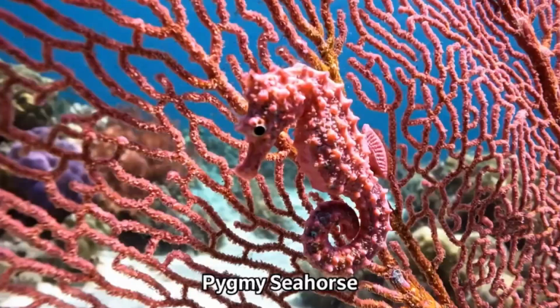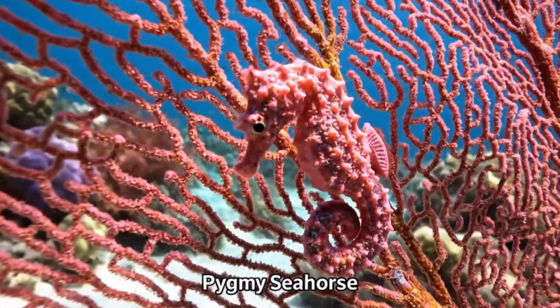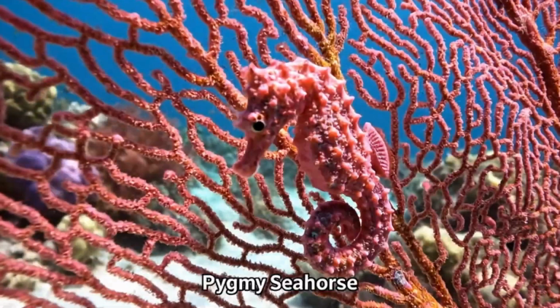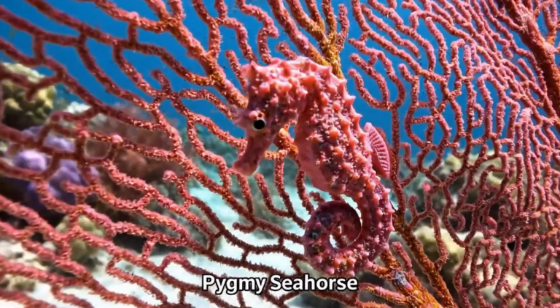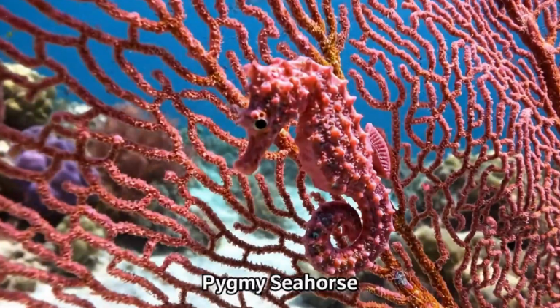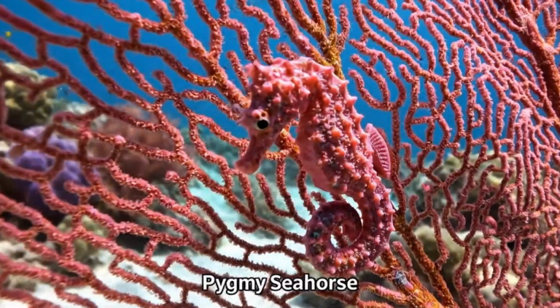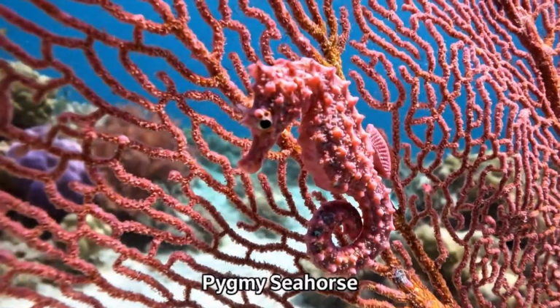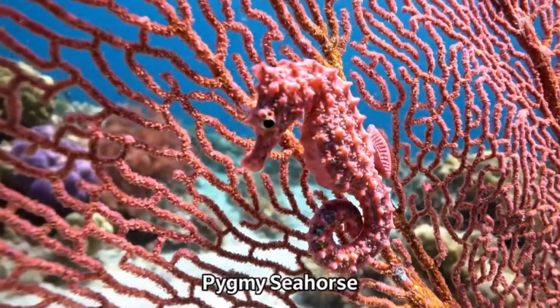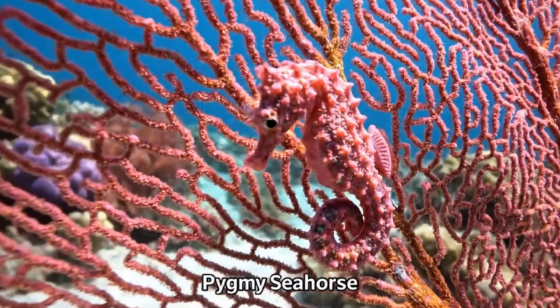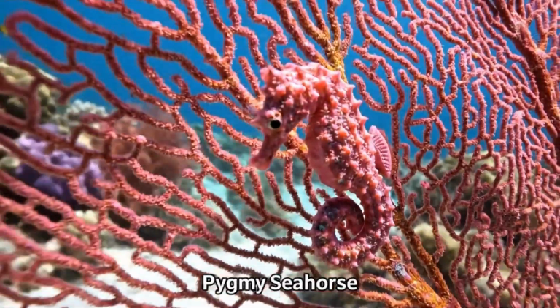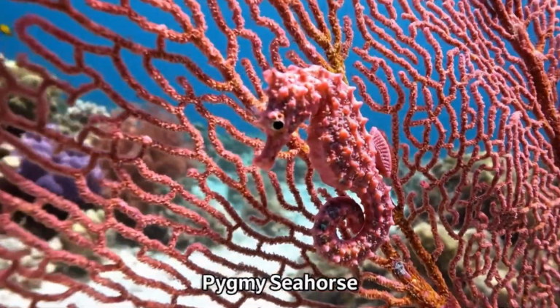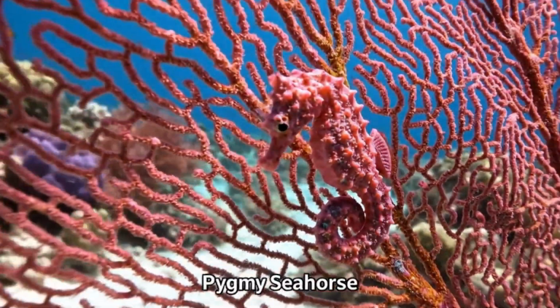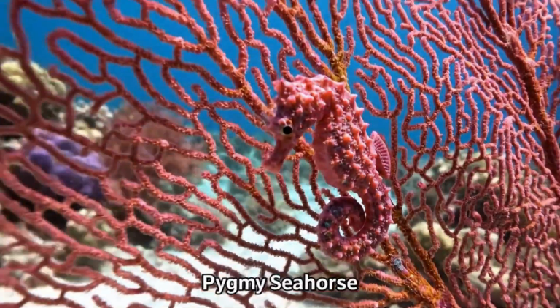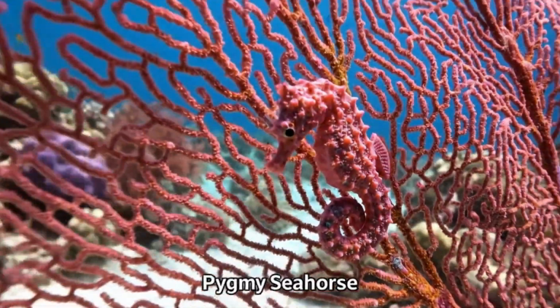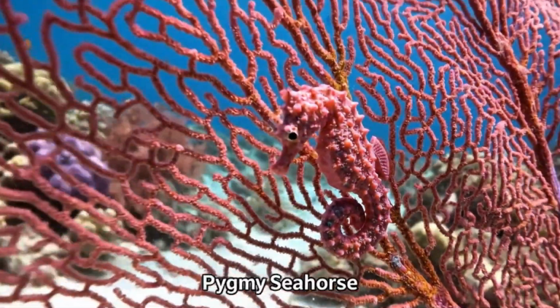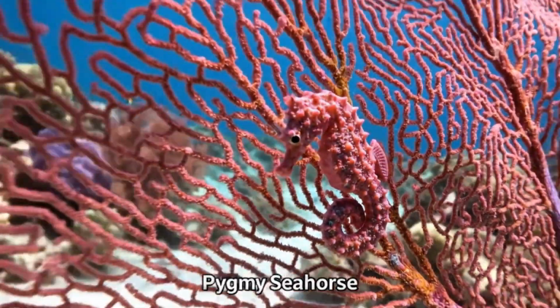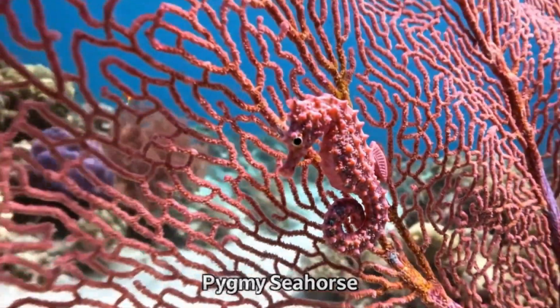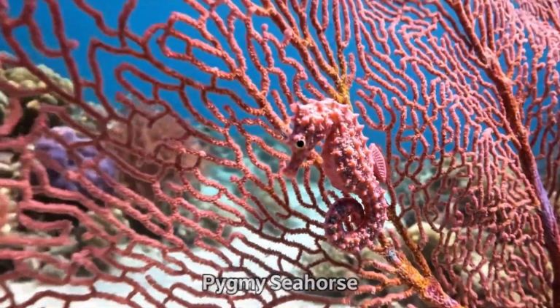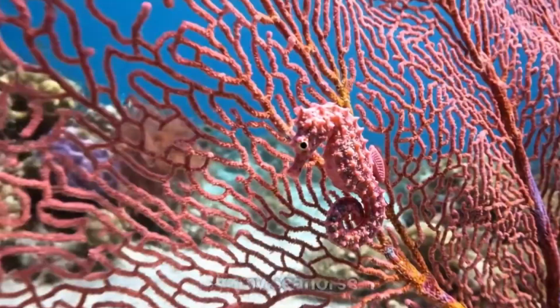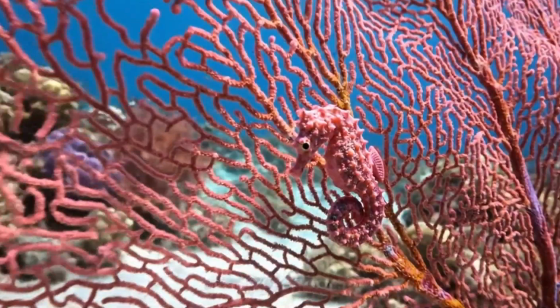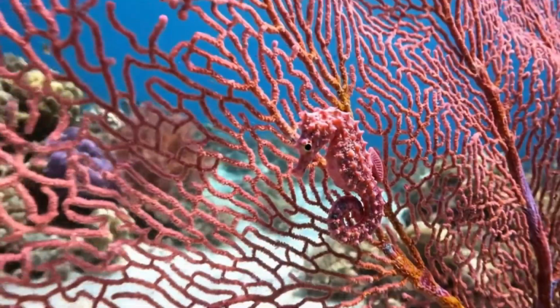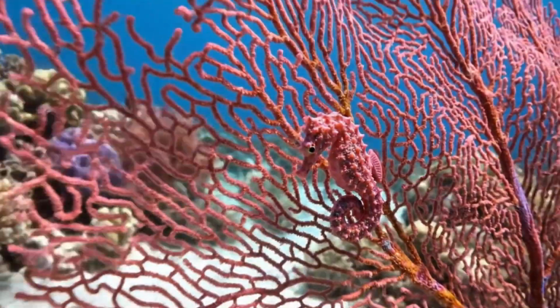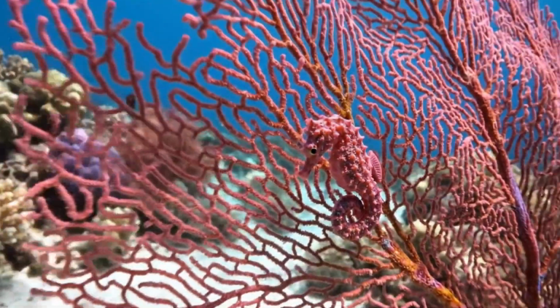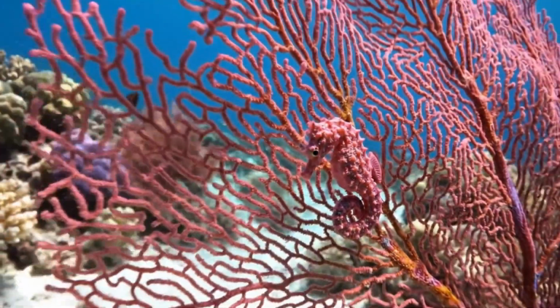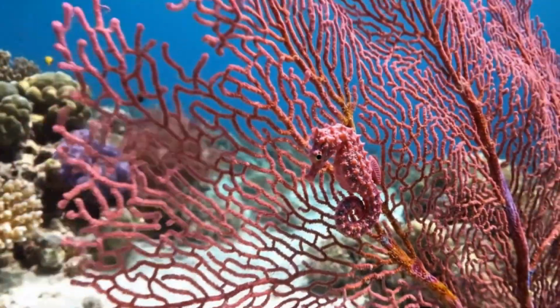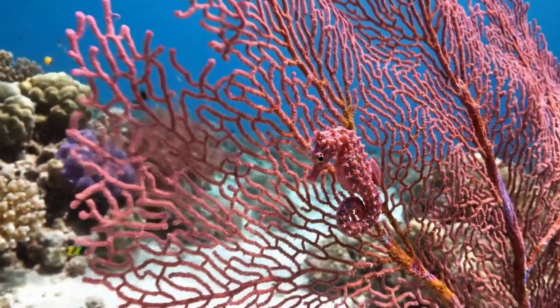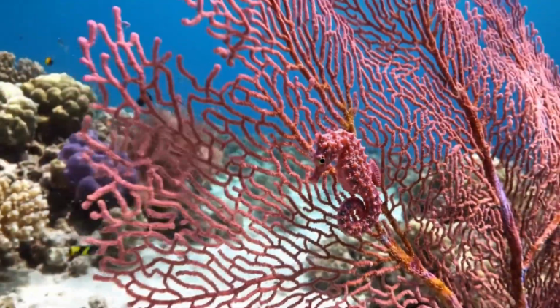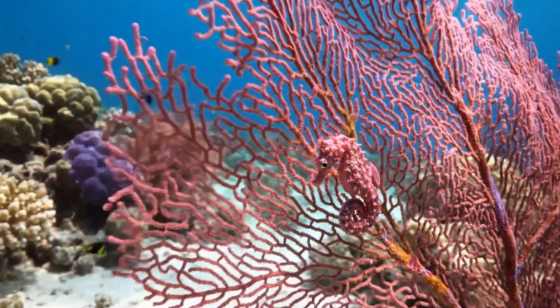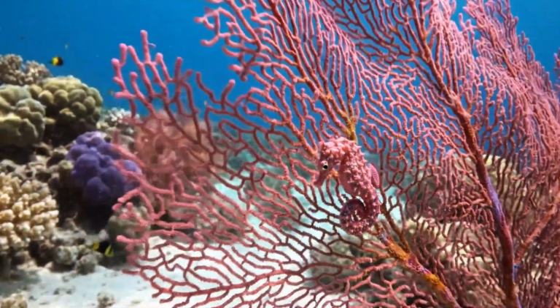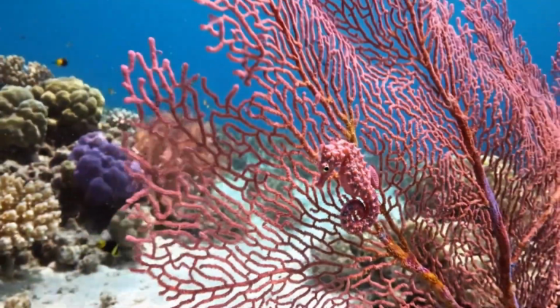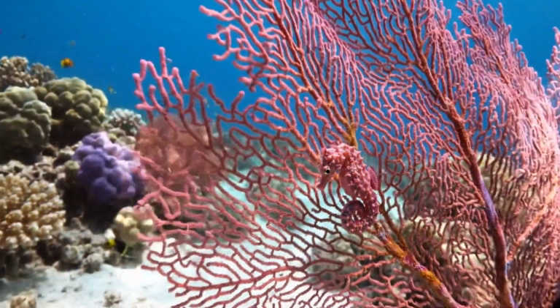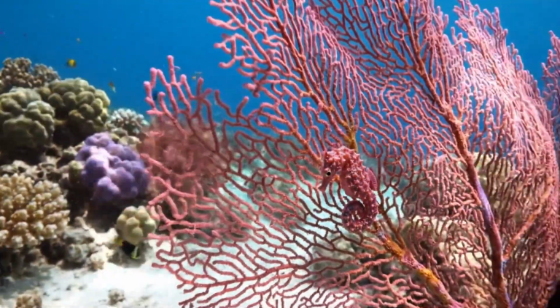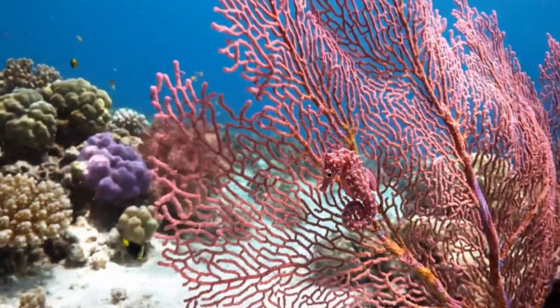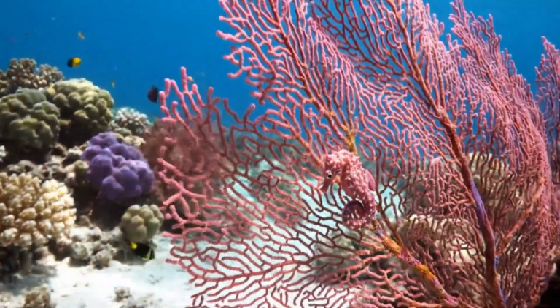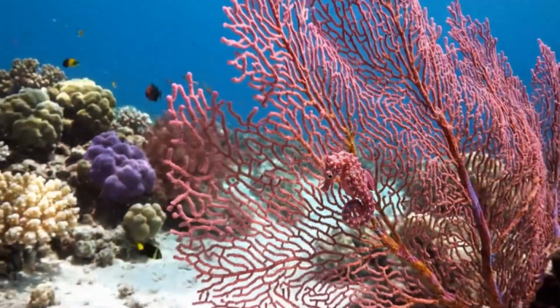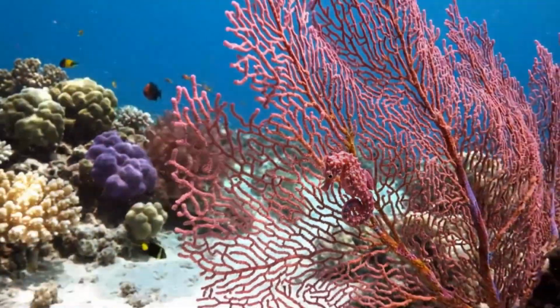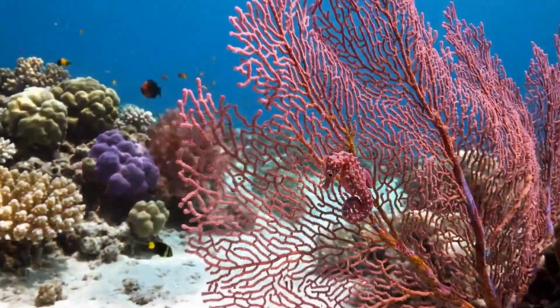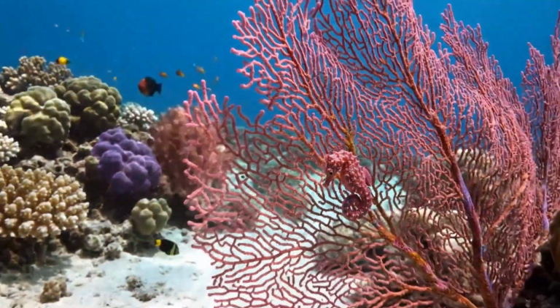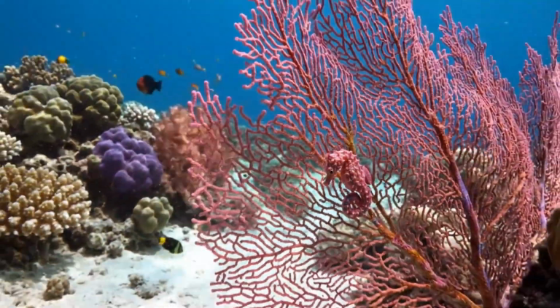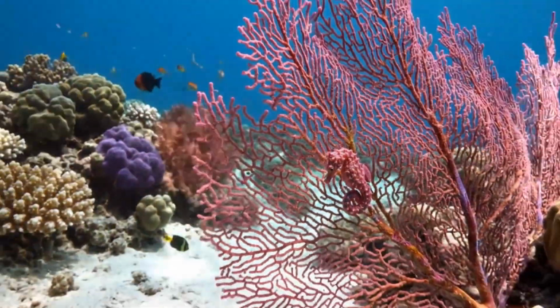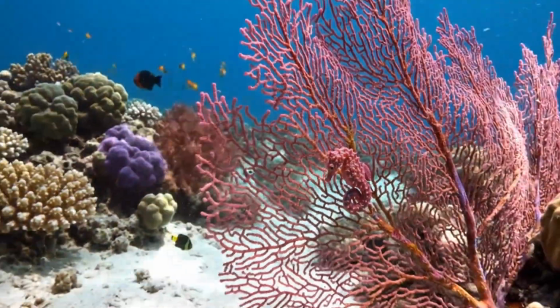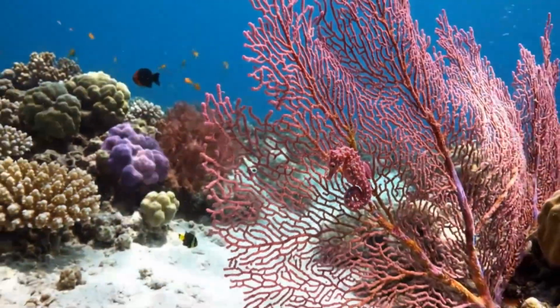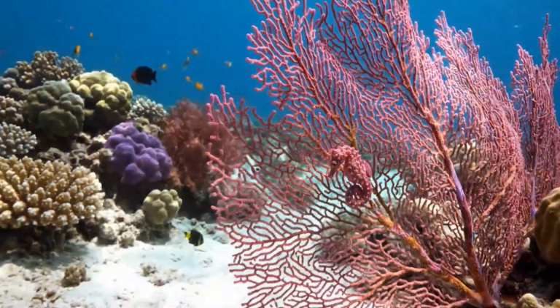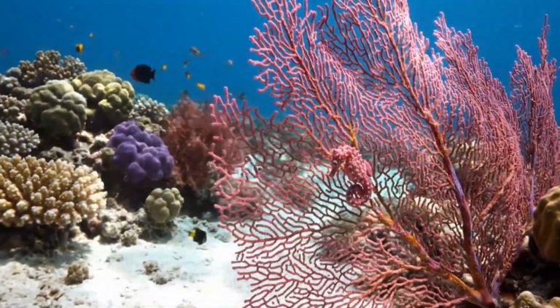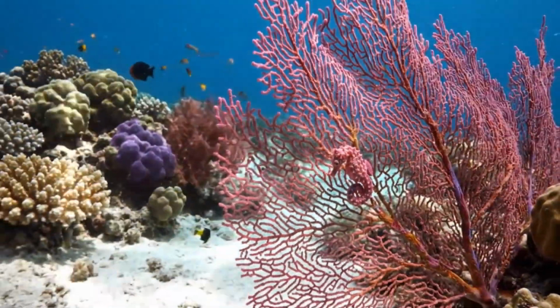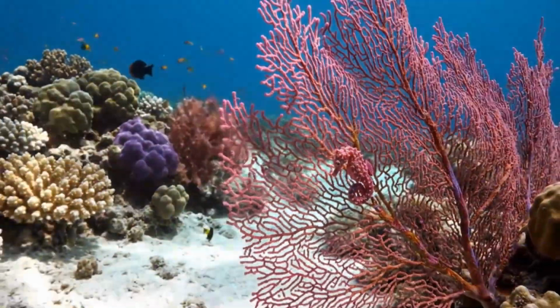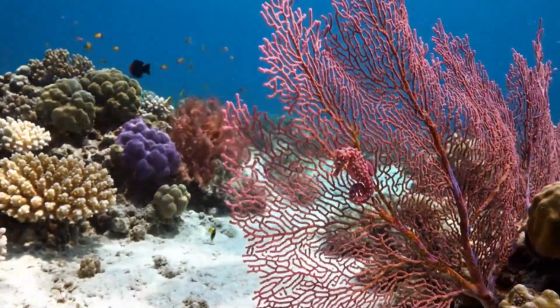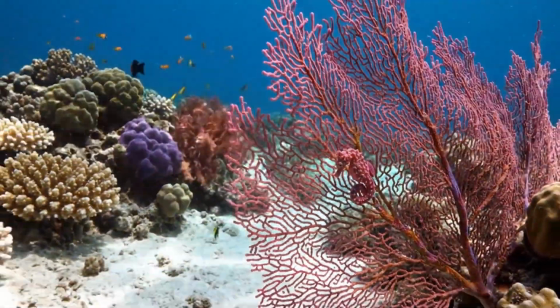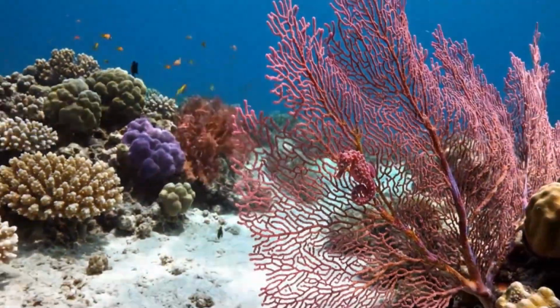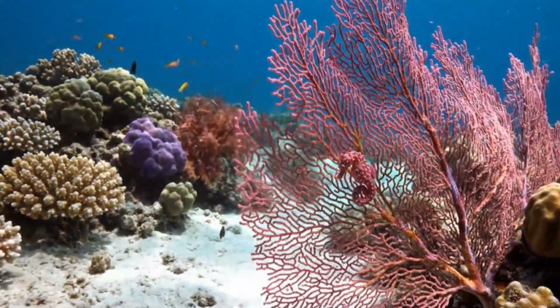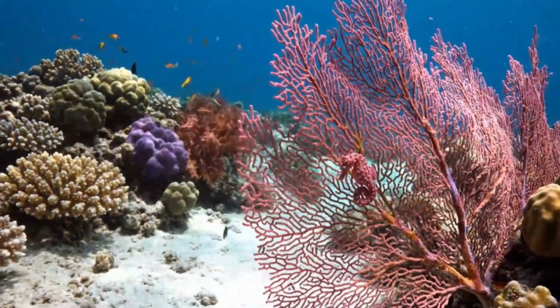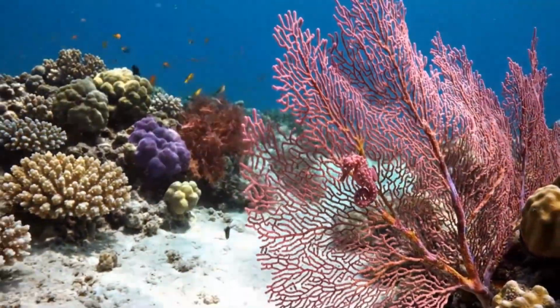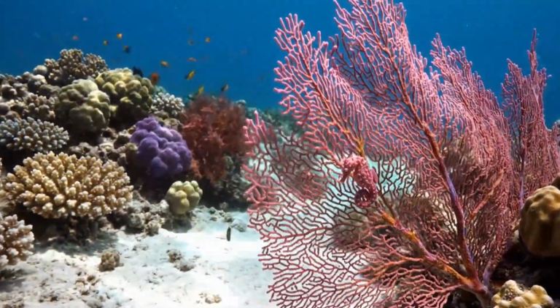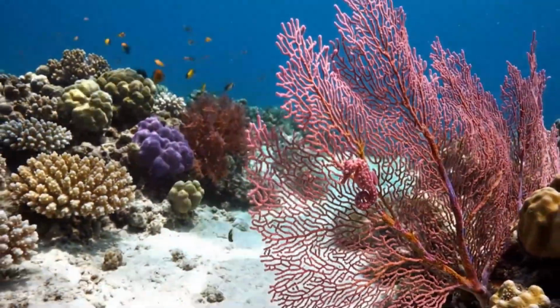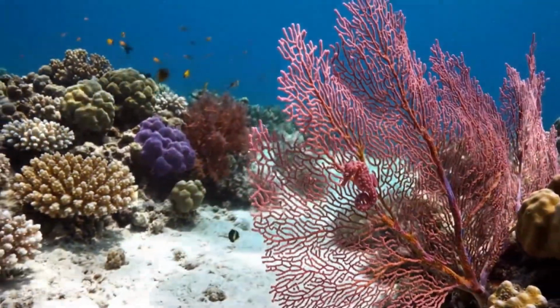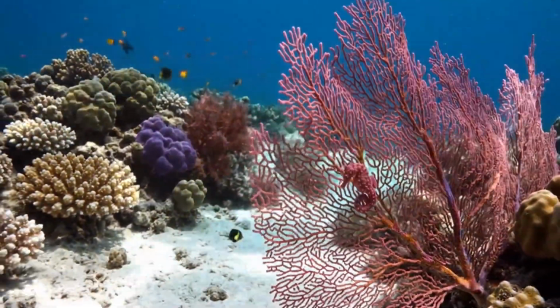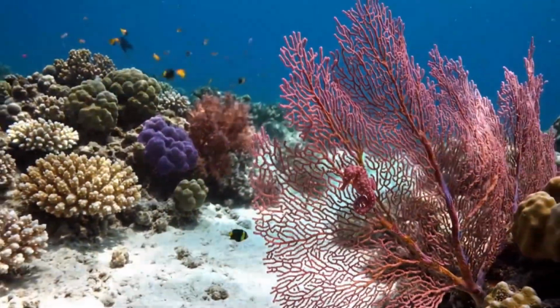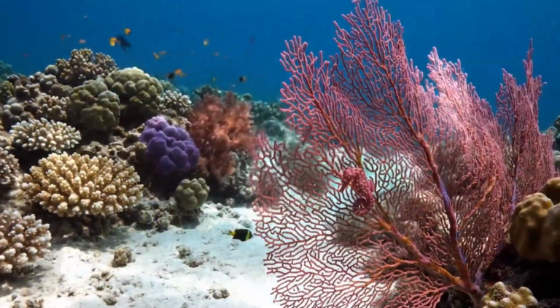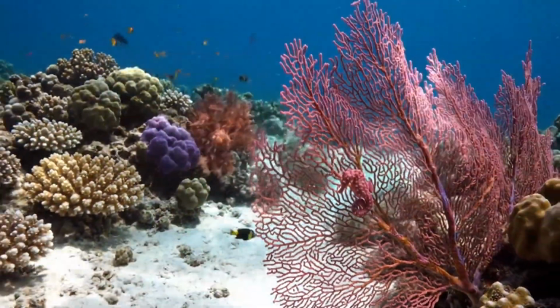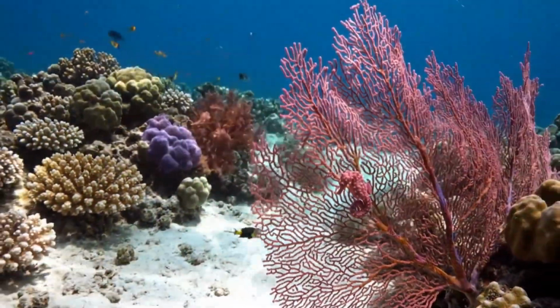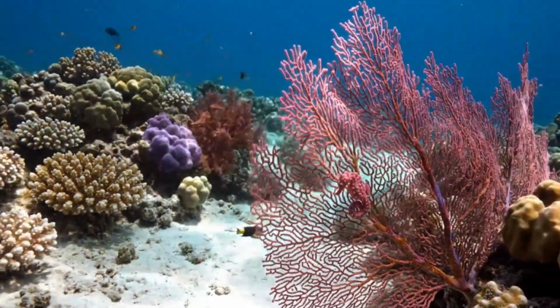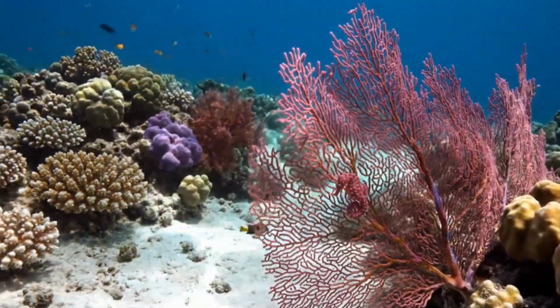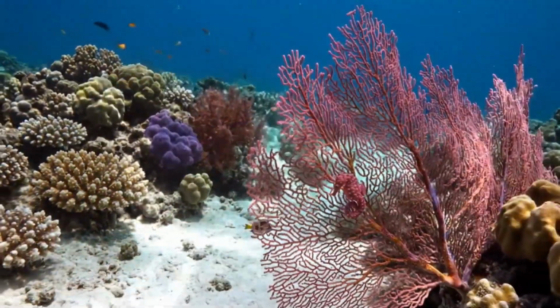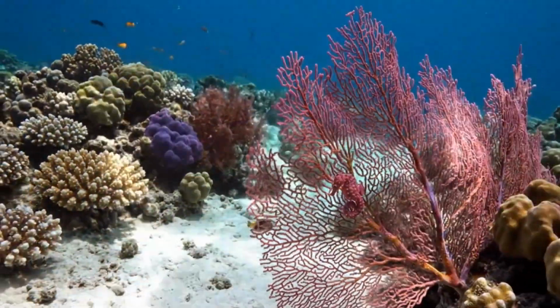Meet the pygmy seahorse. It's tiny and pink, living among the corals of Indonesia's reefs.